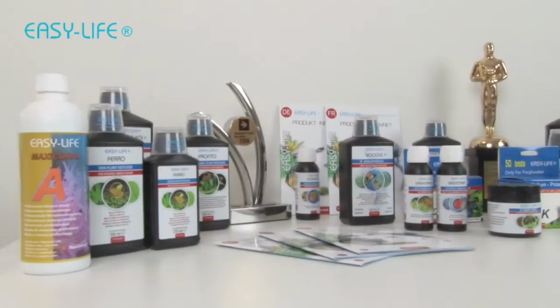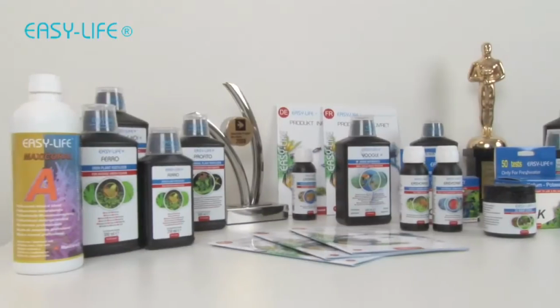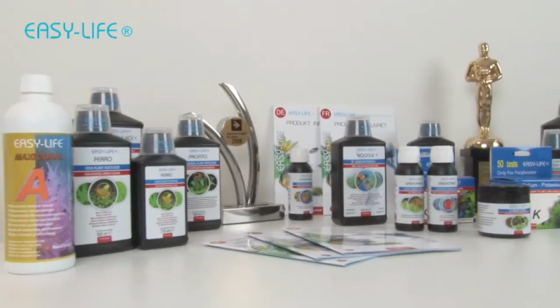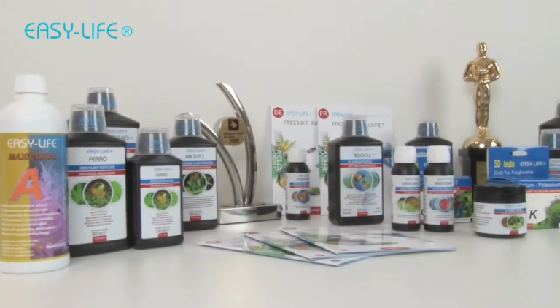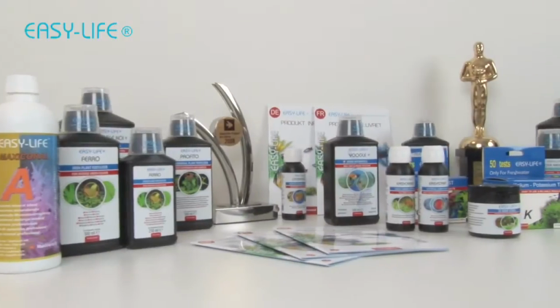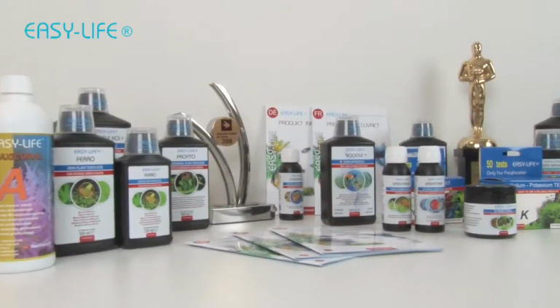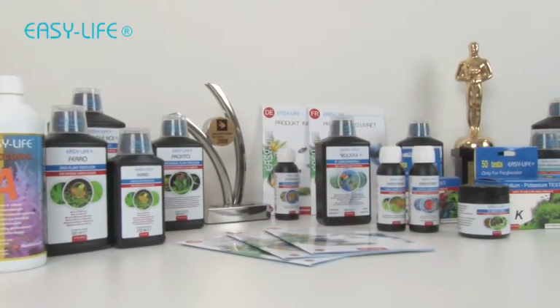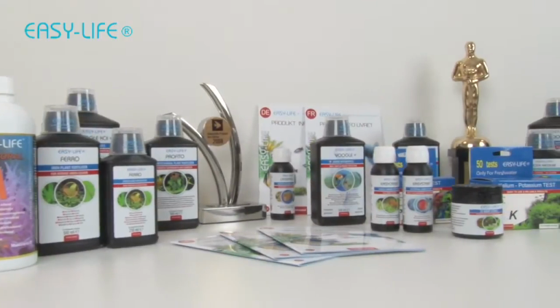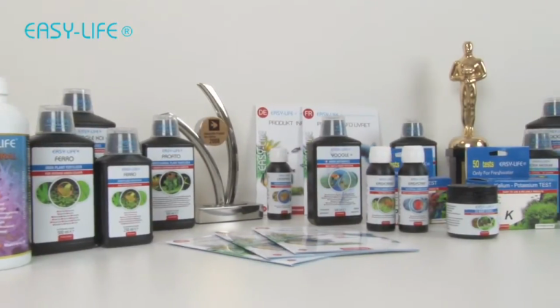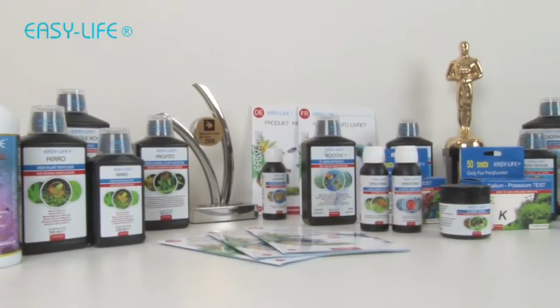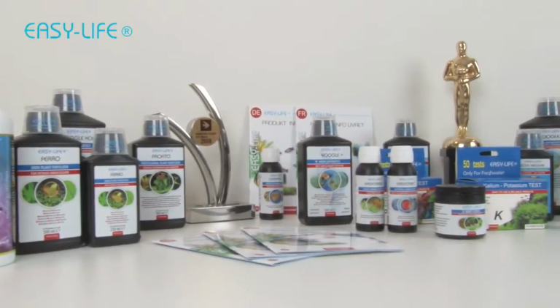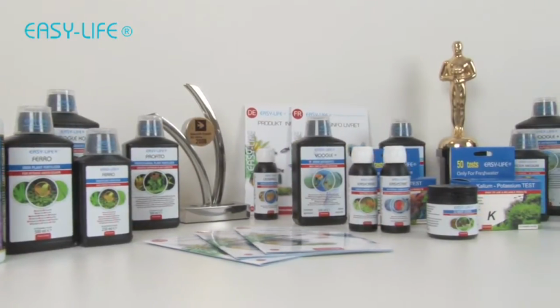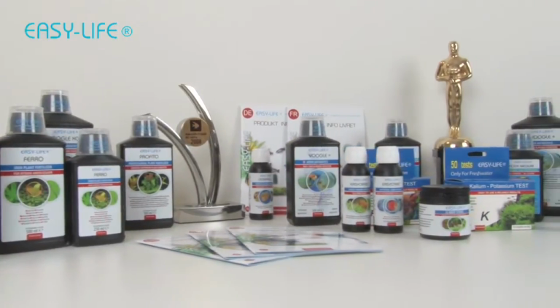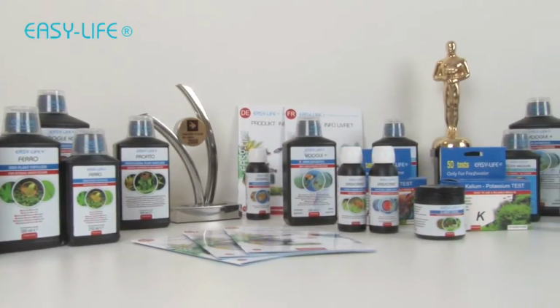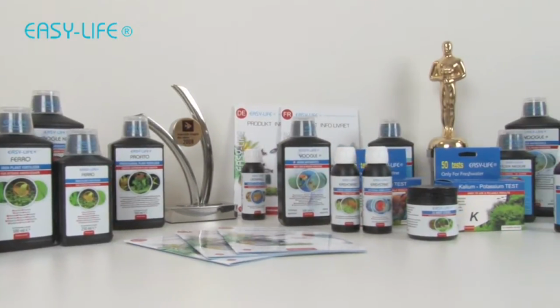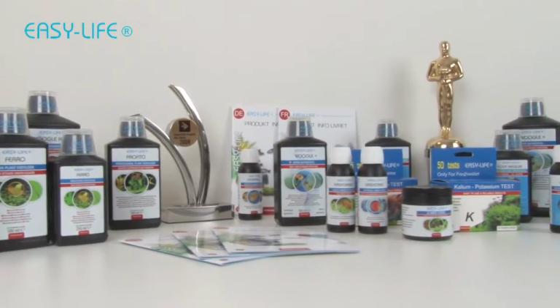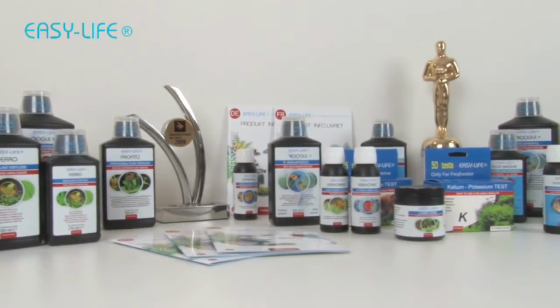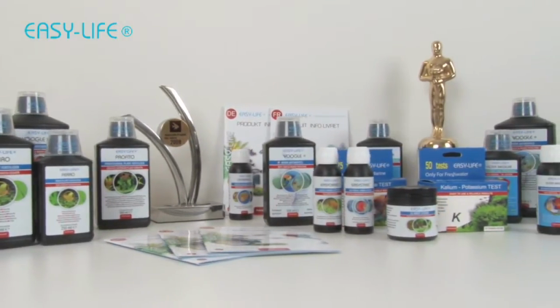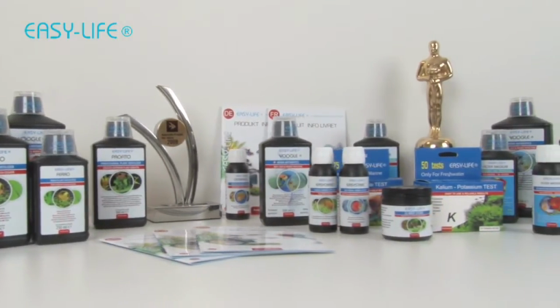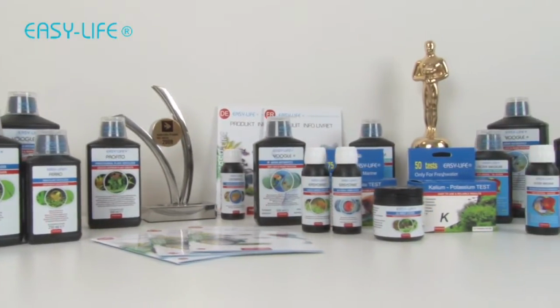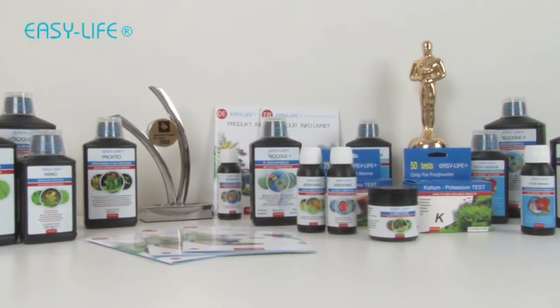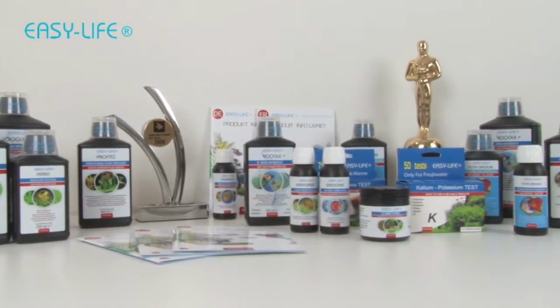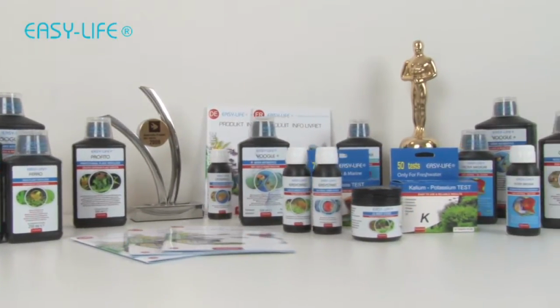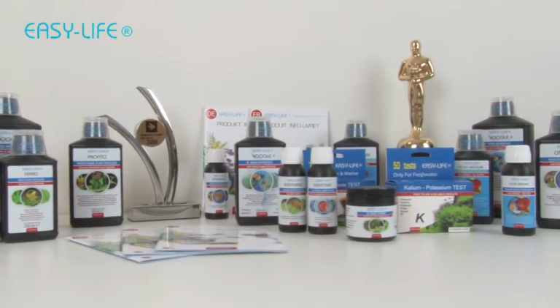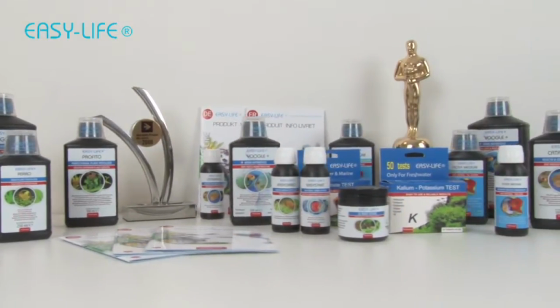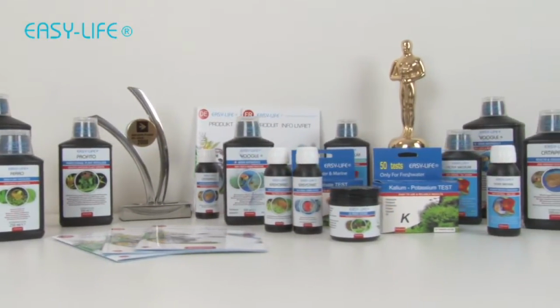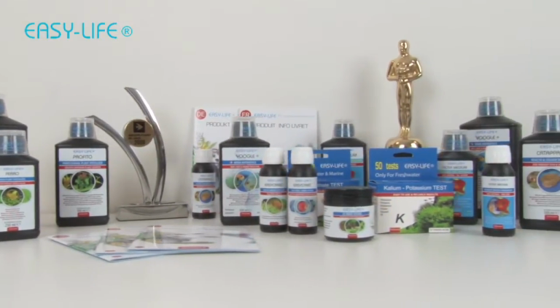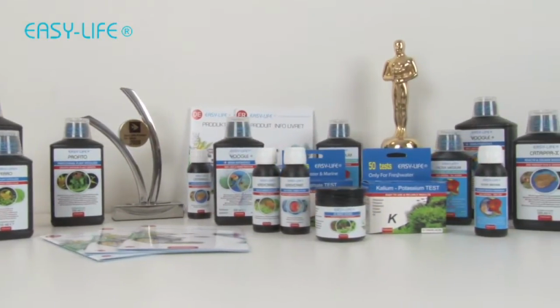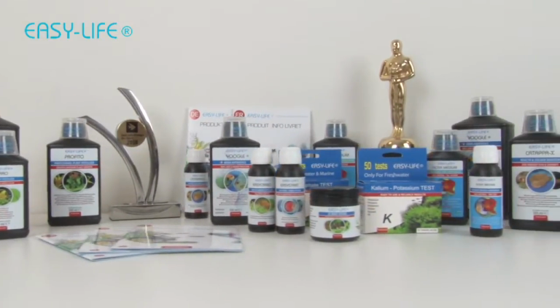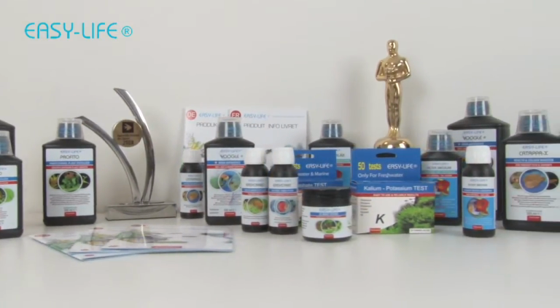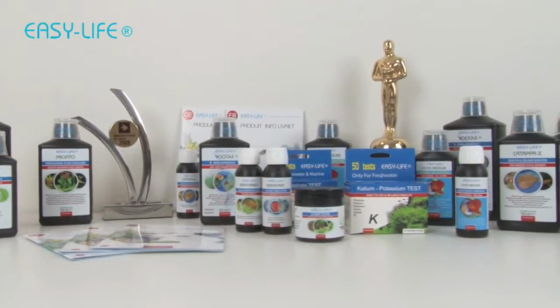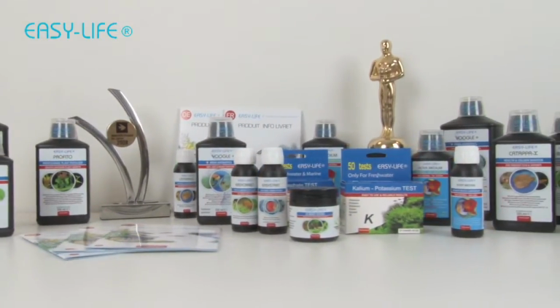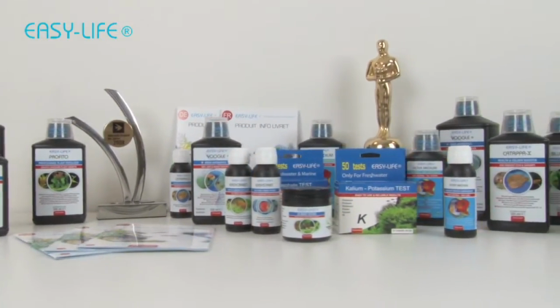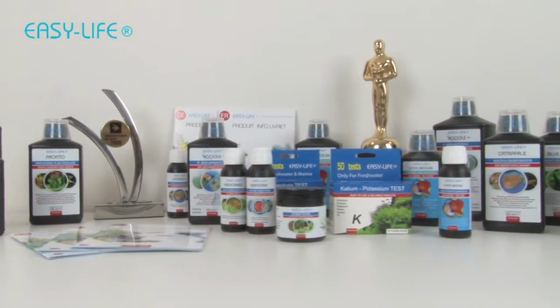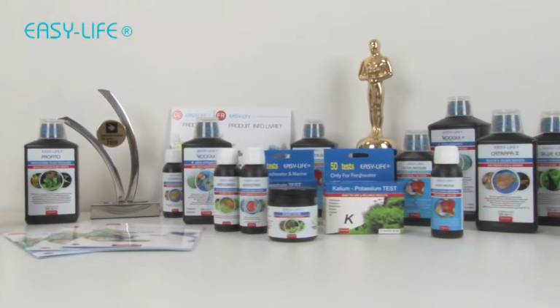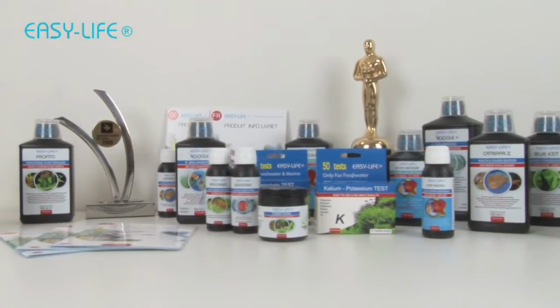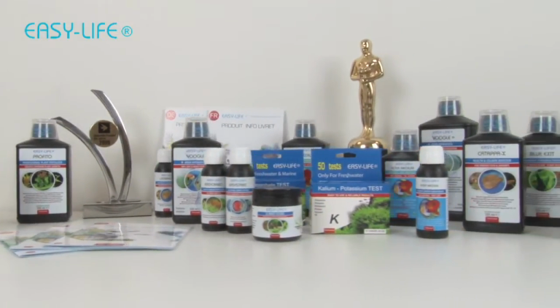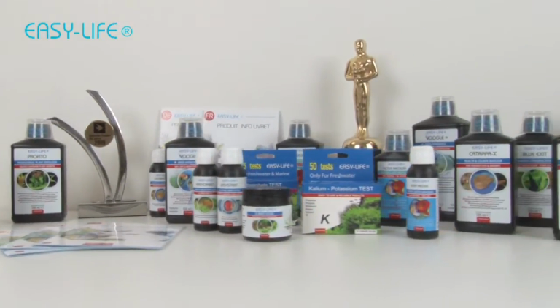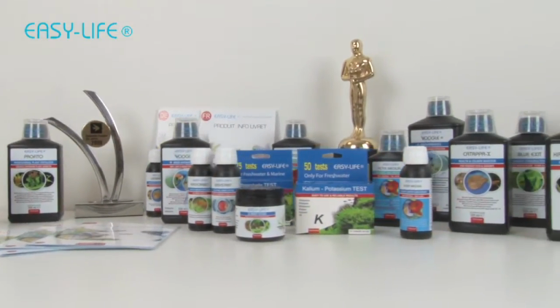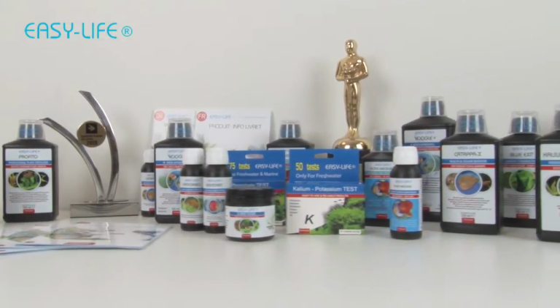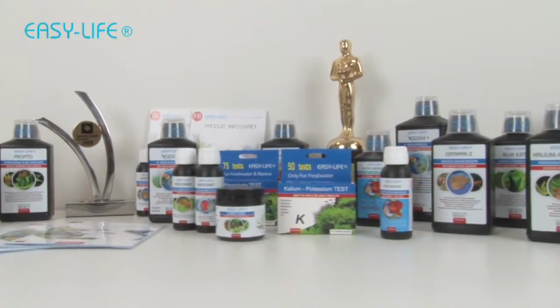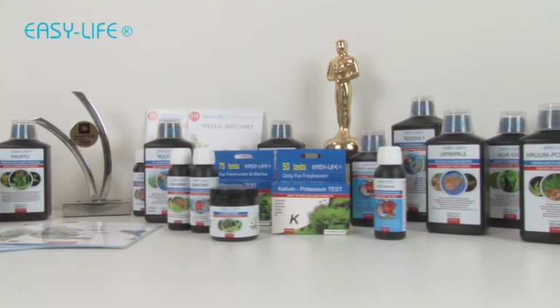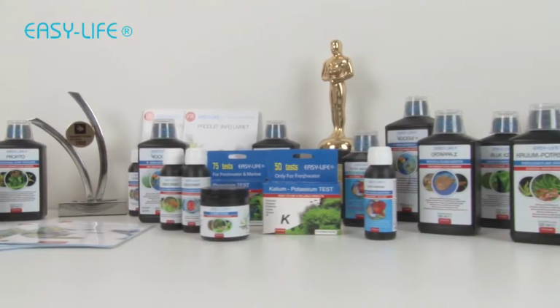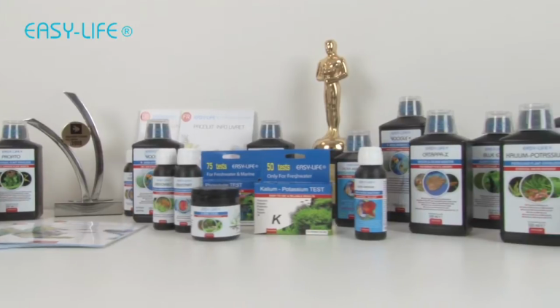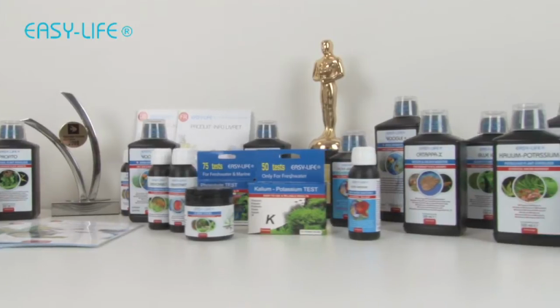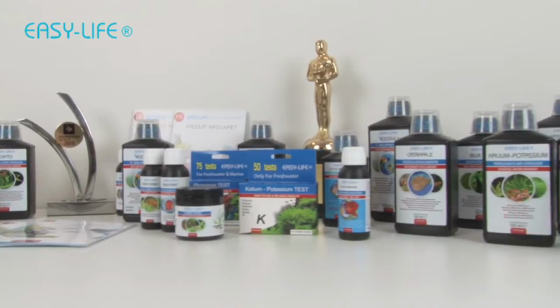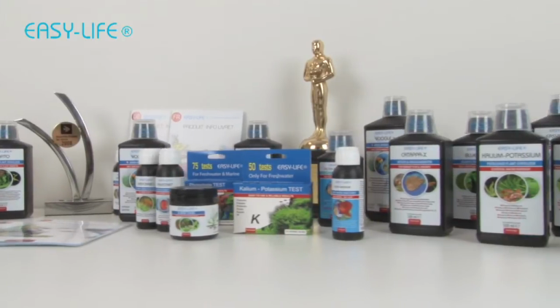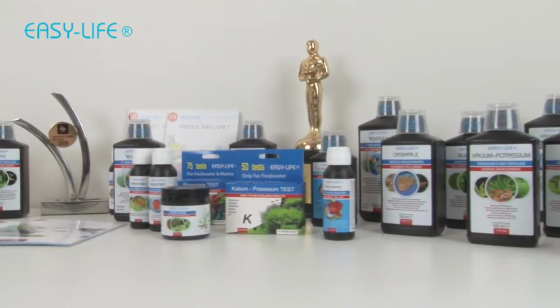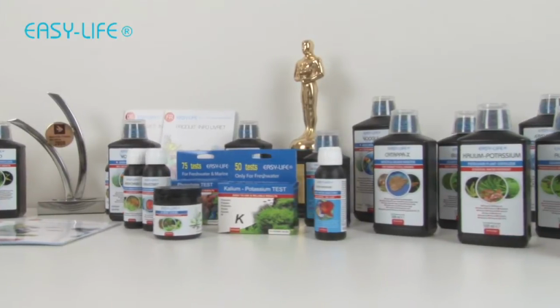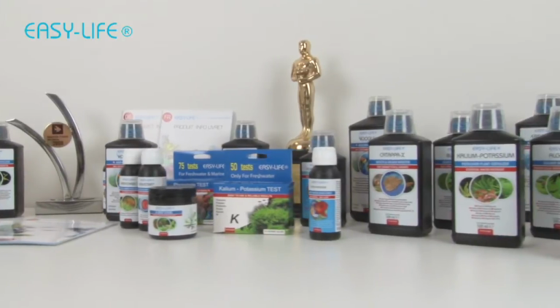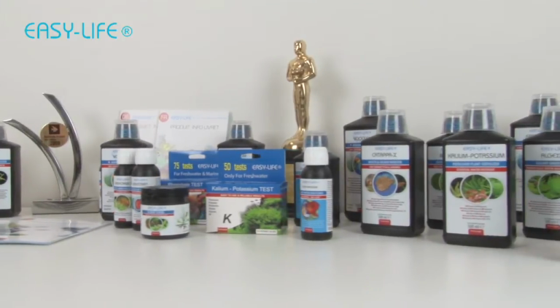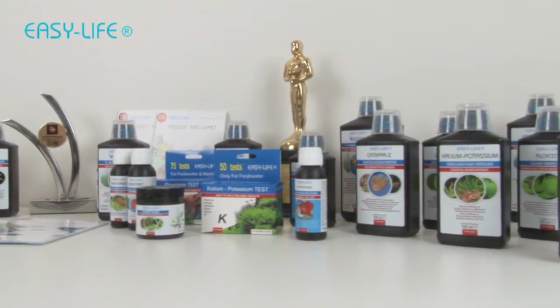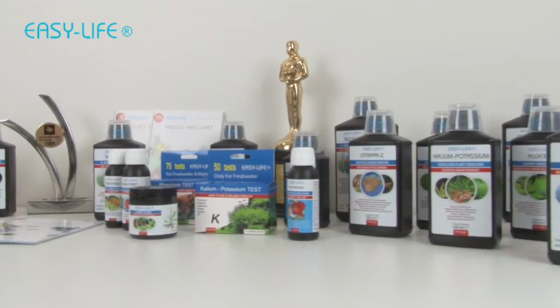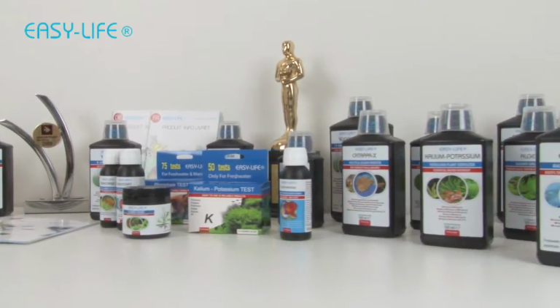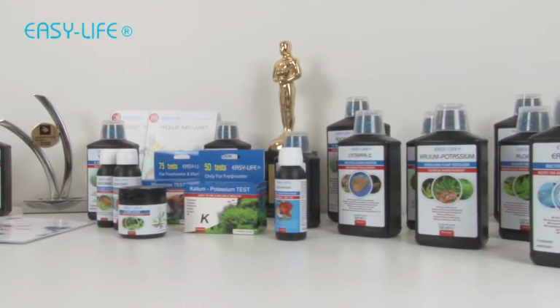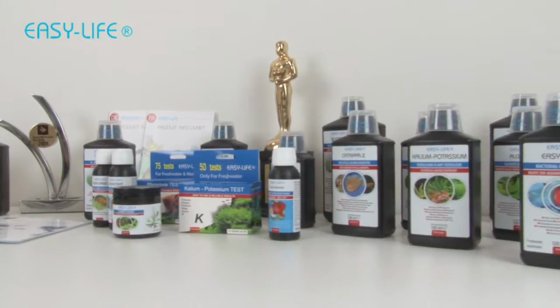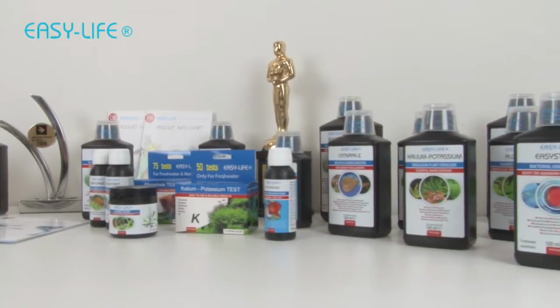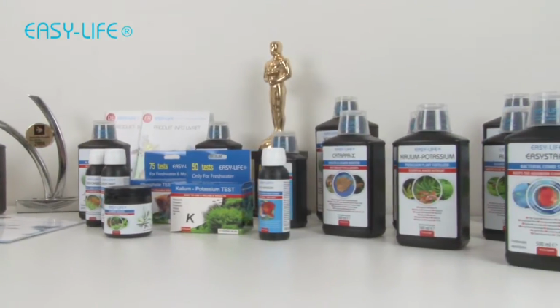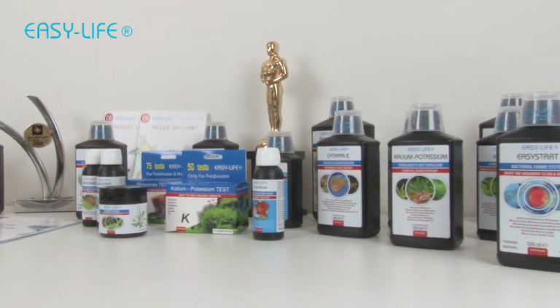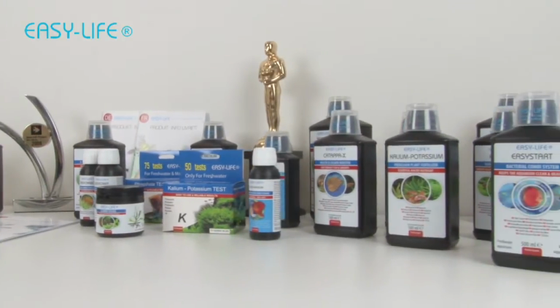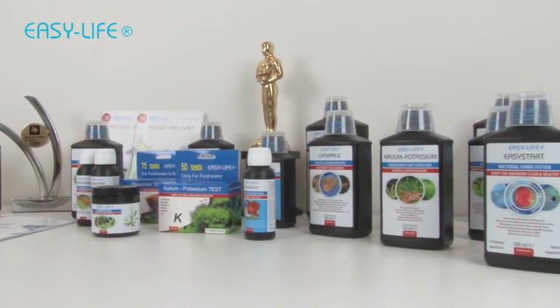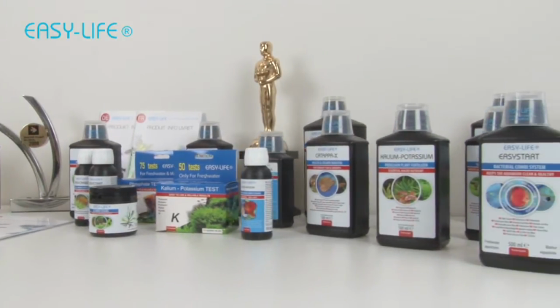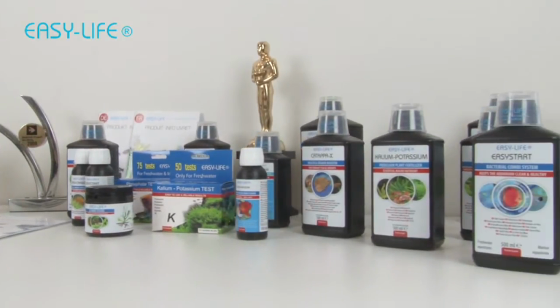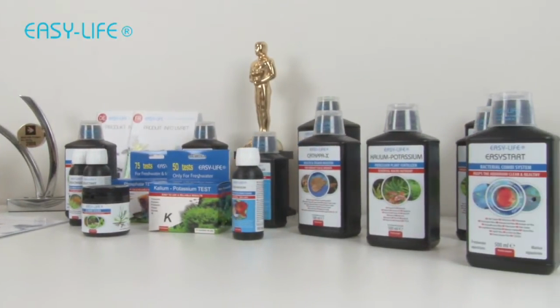Today we're going to explain the use of the unique EasyLife Phosphate Test Kit with ColorChart.